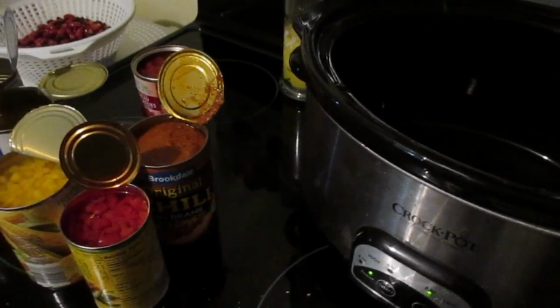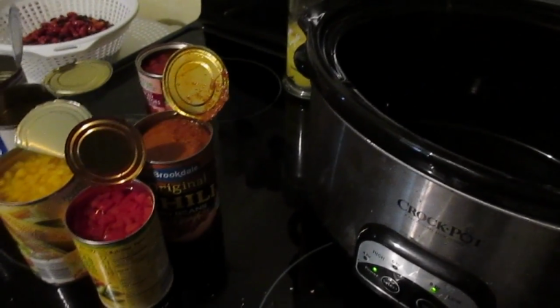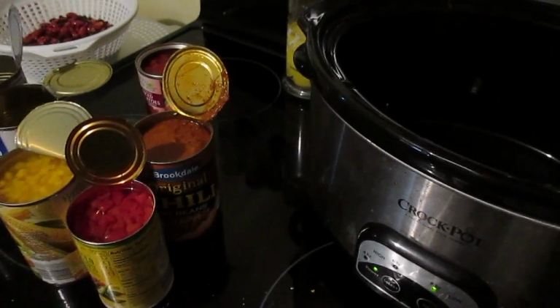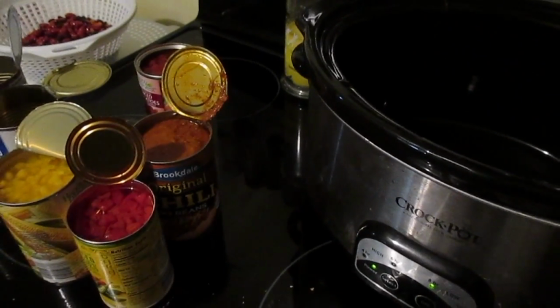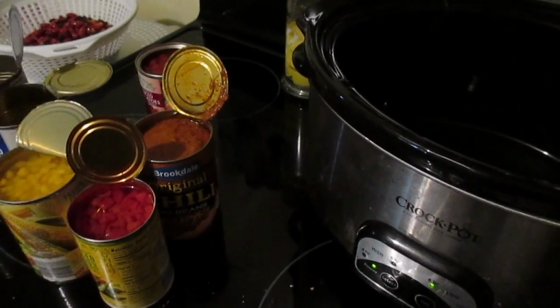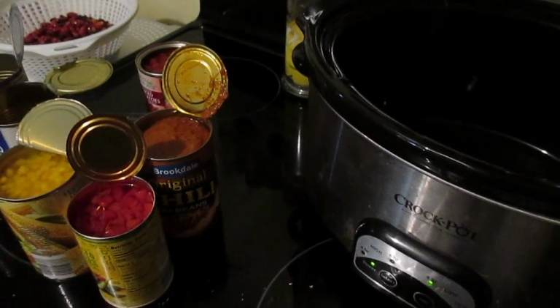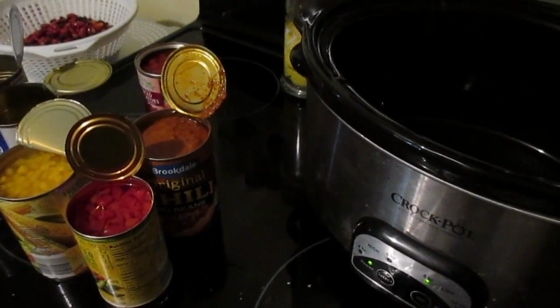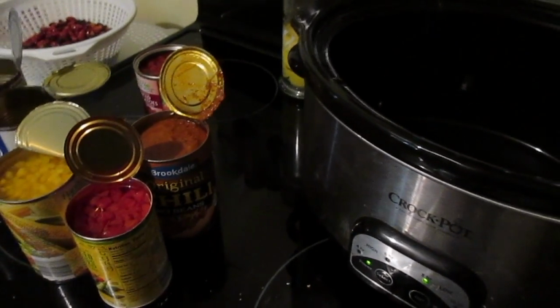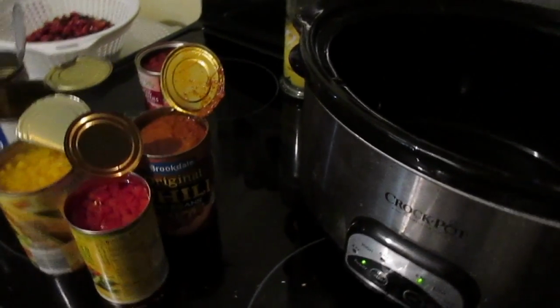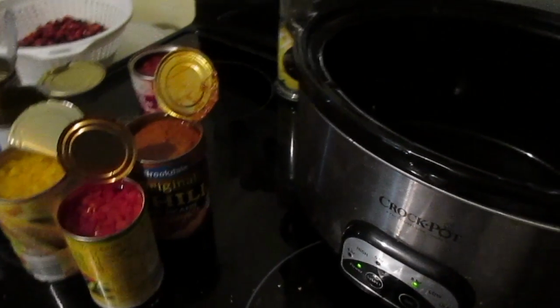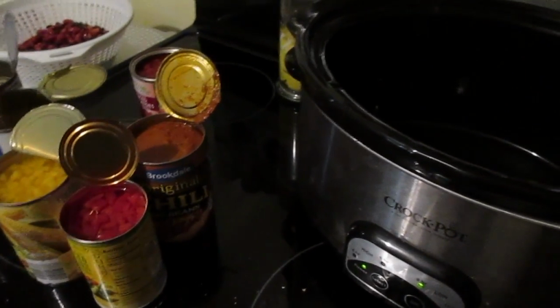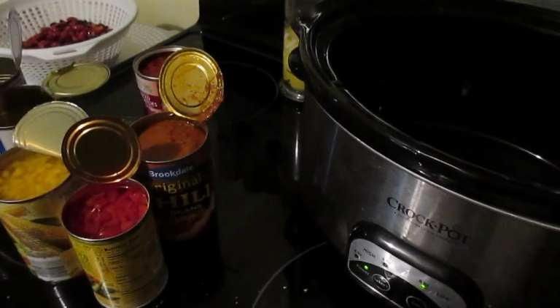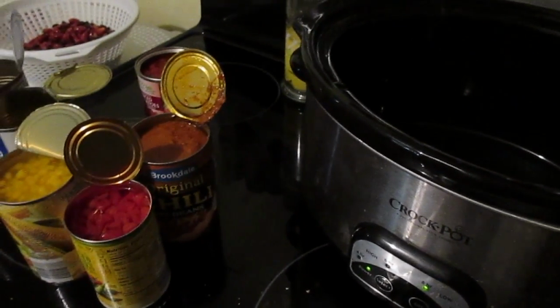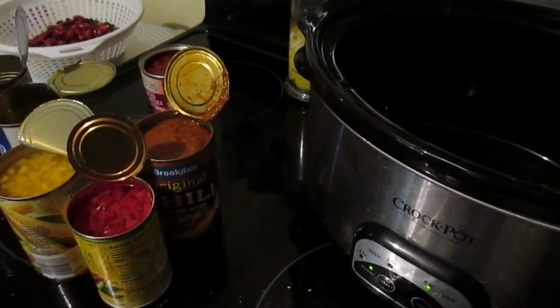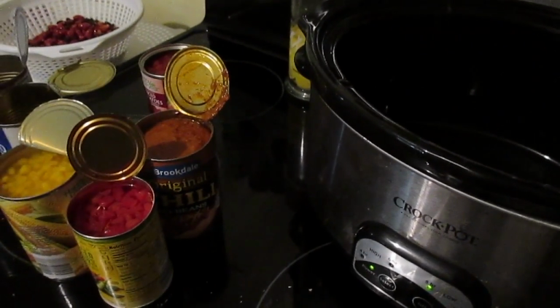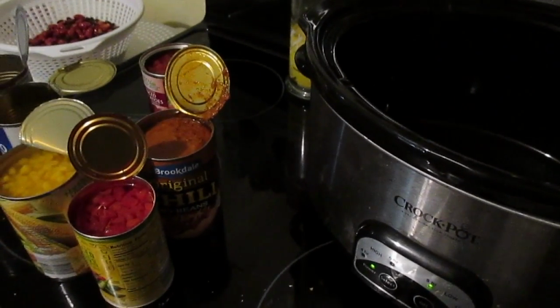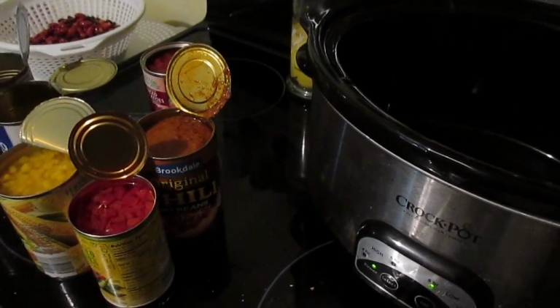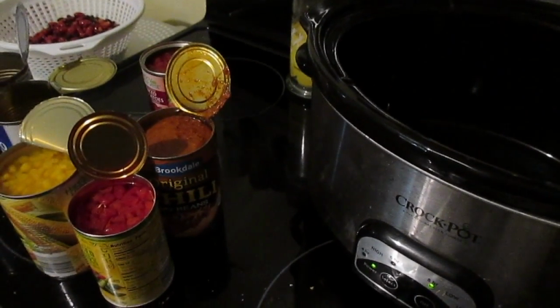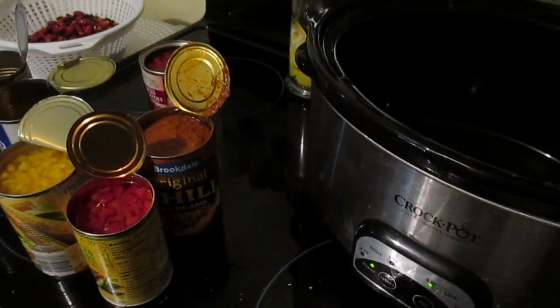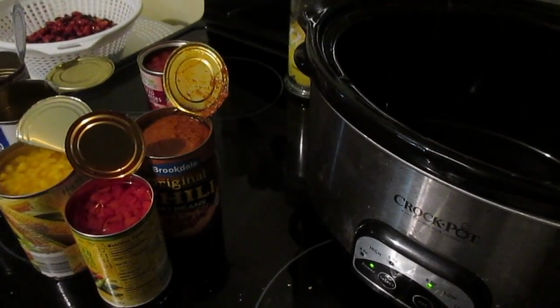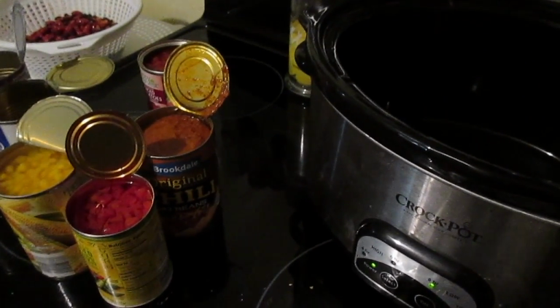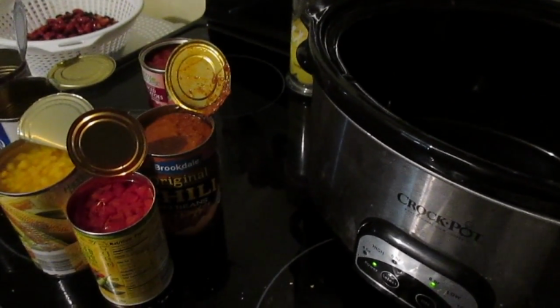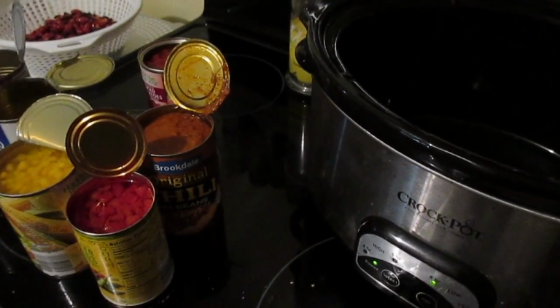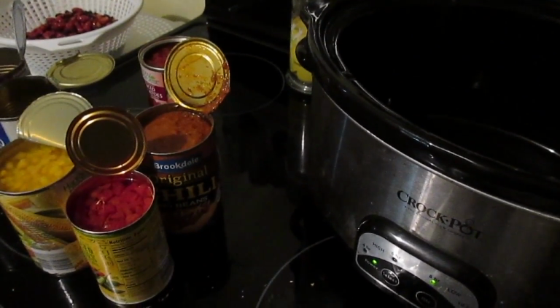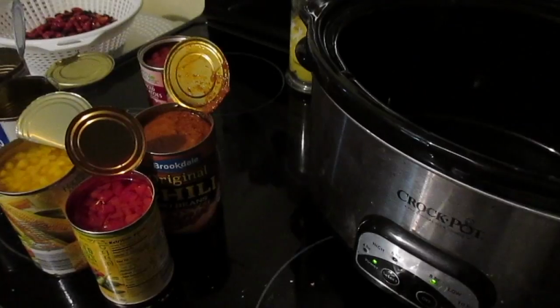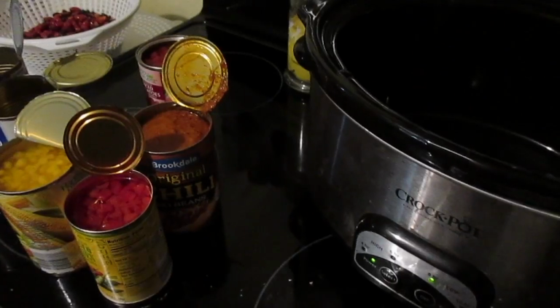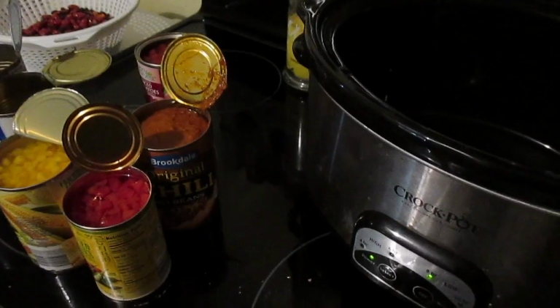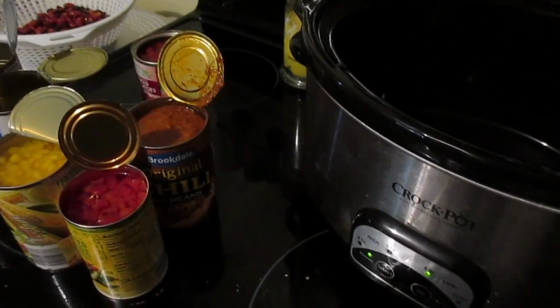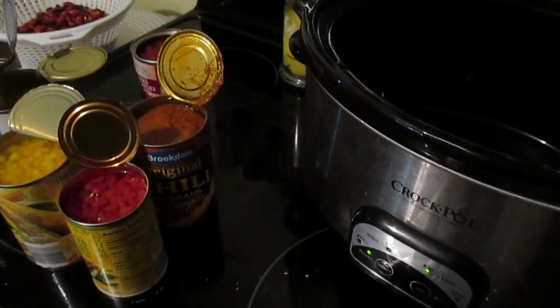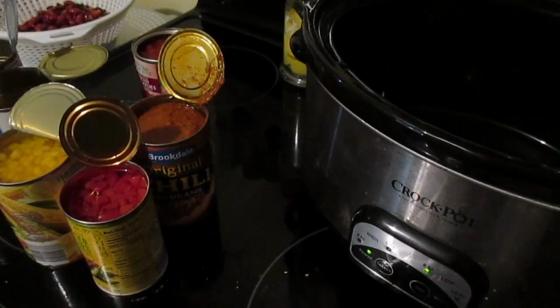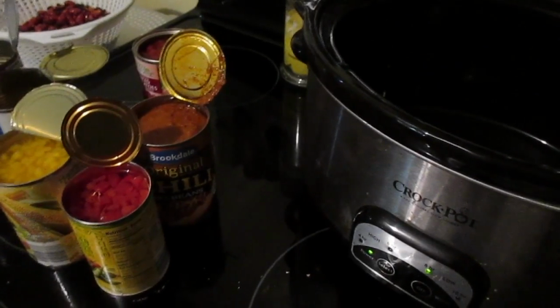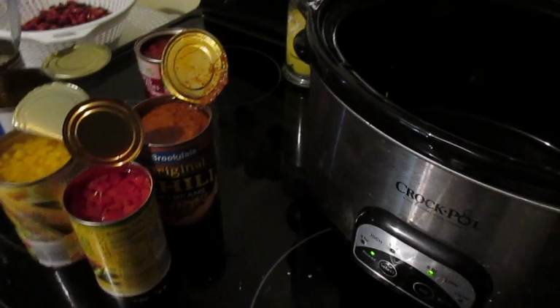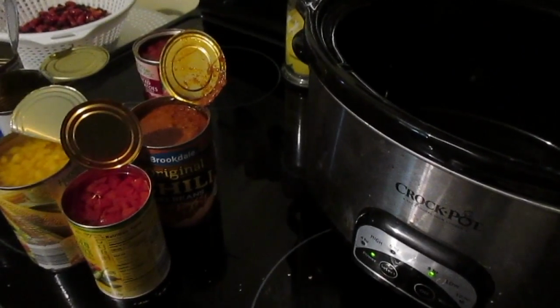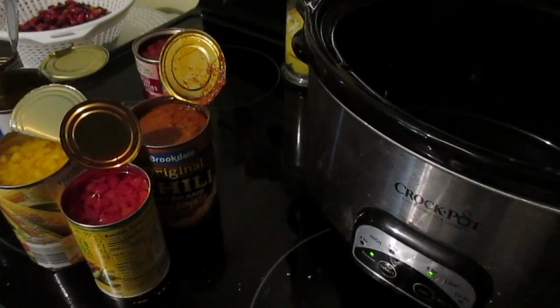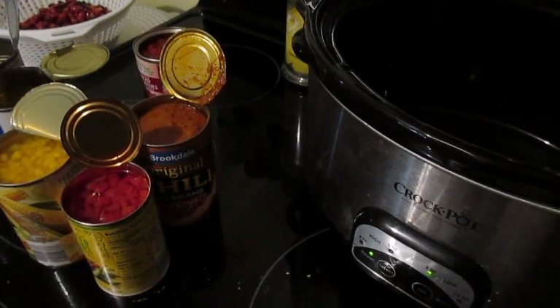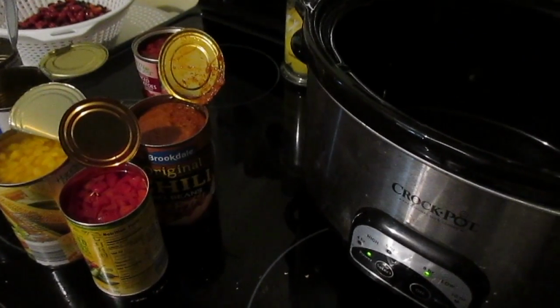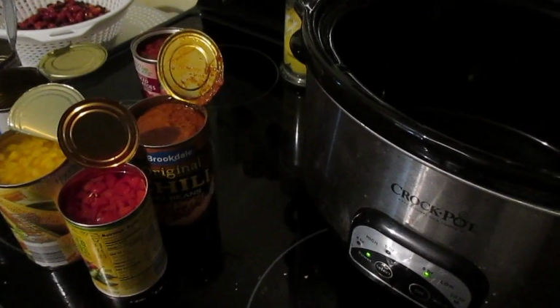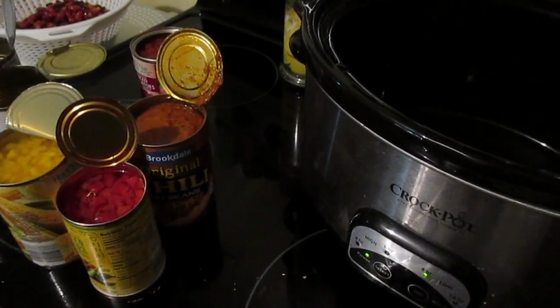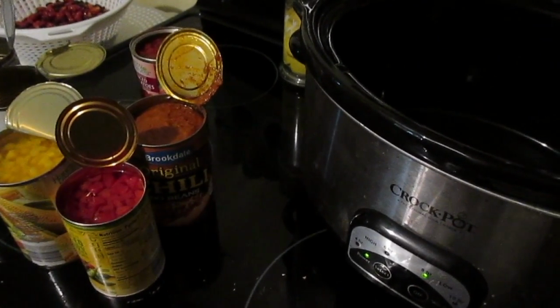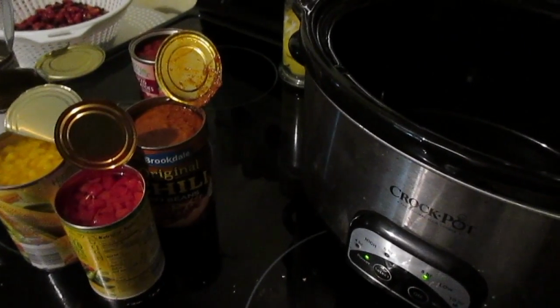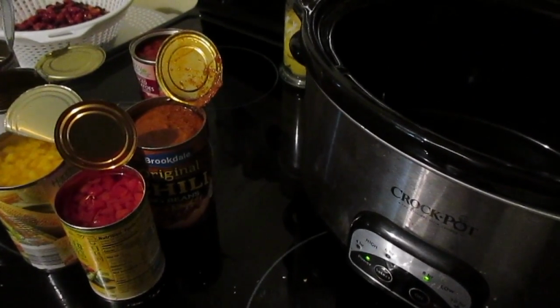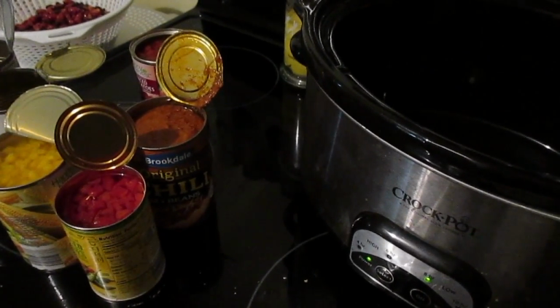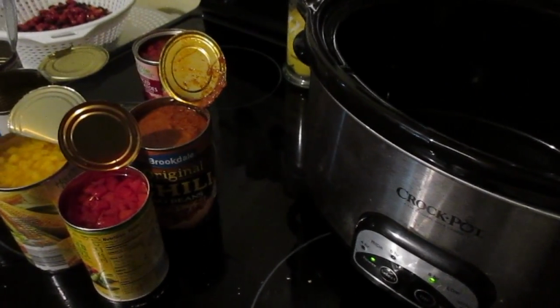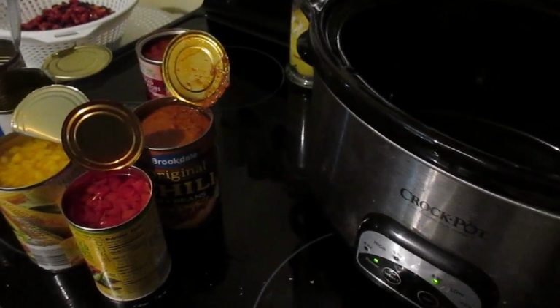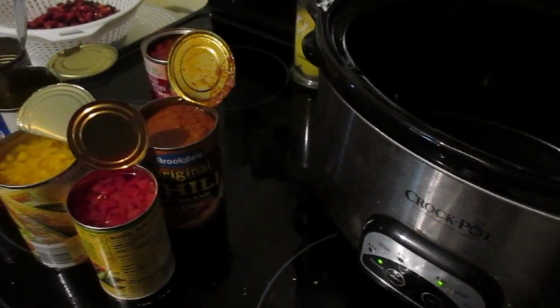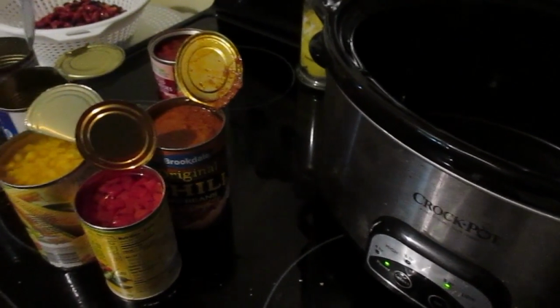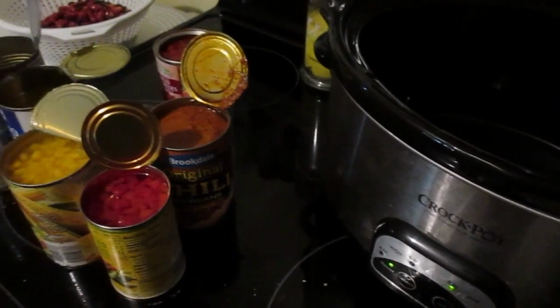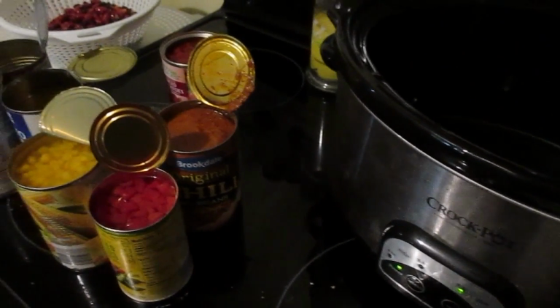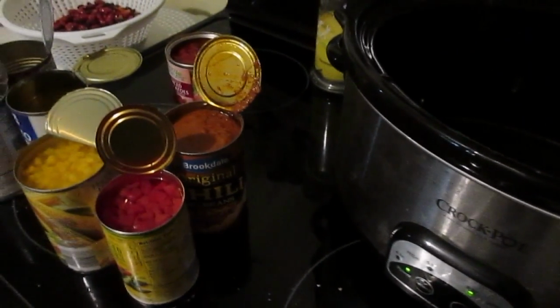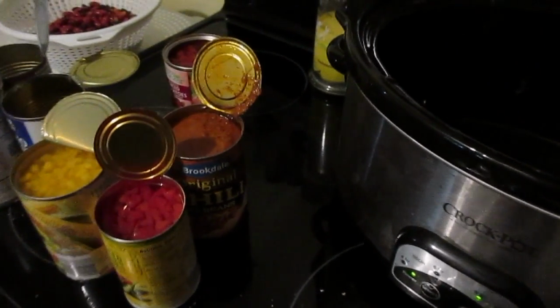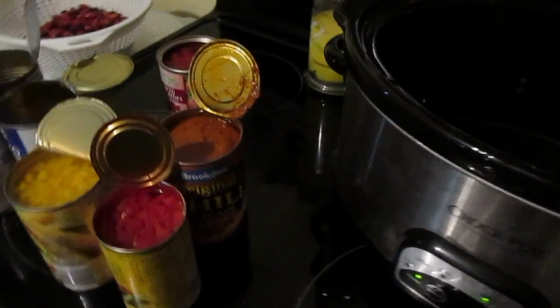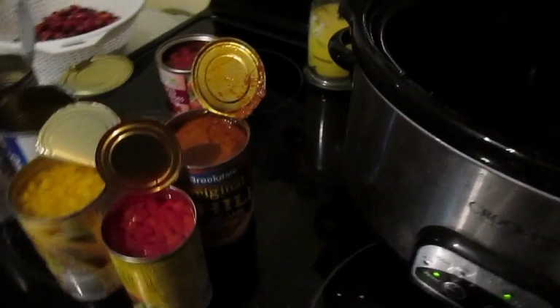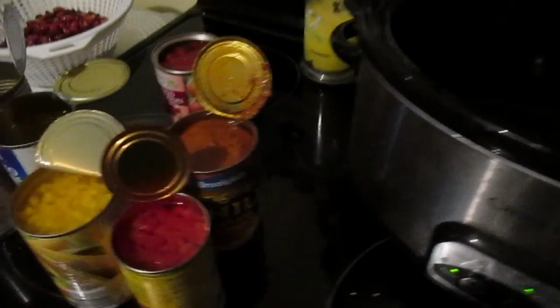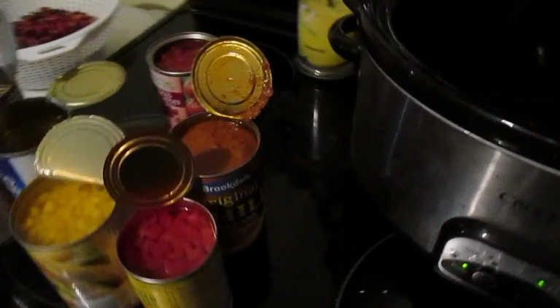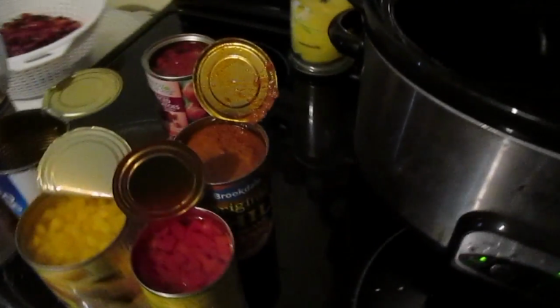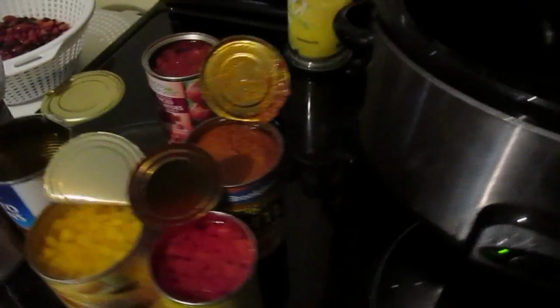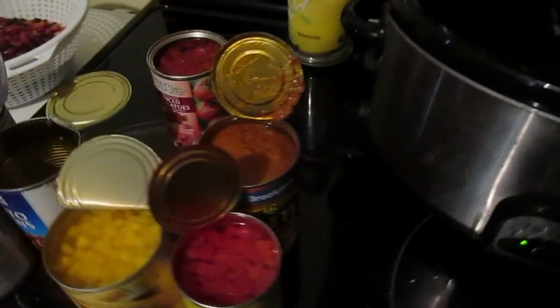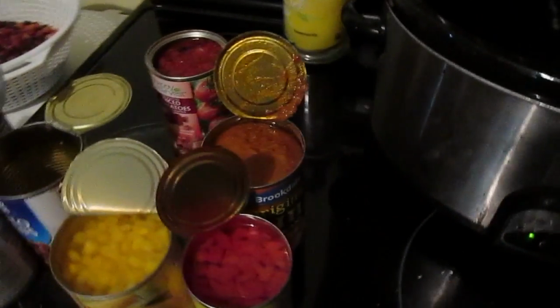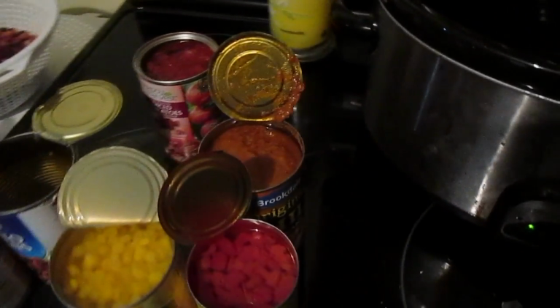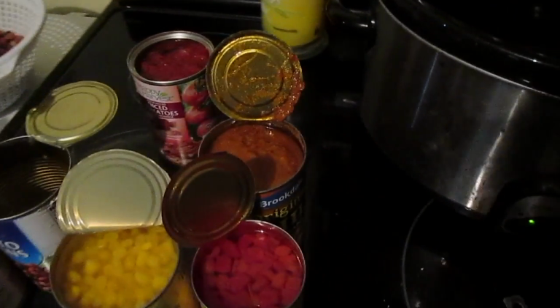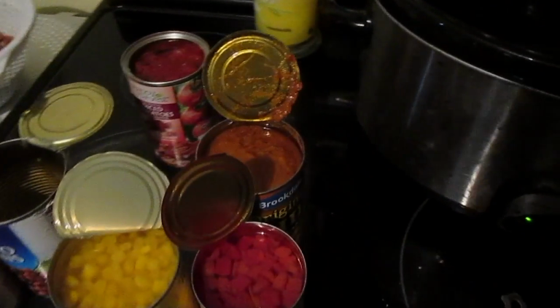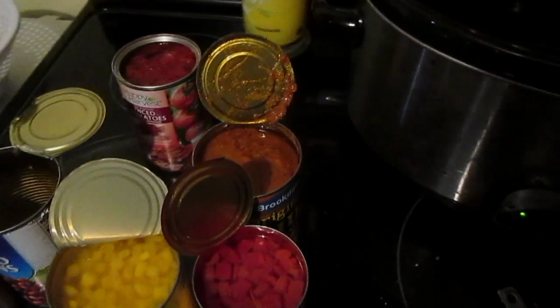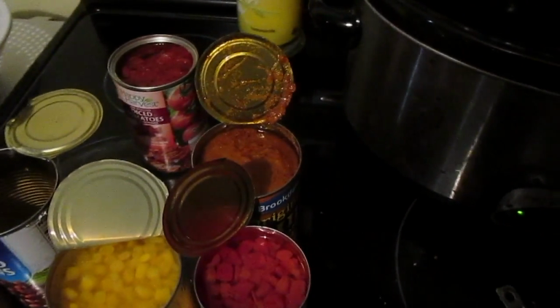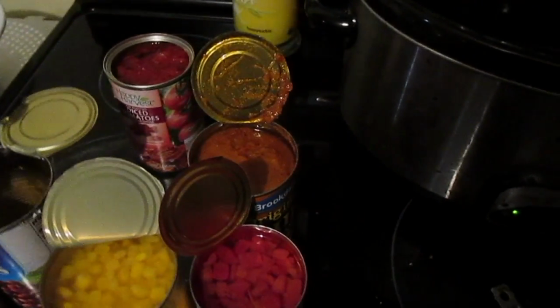Now there are so many different seven can soups out there. I make a couple different ones, but this is the one I'm going to be making today.